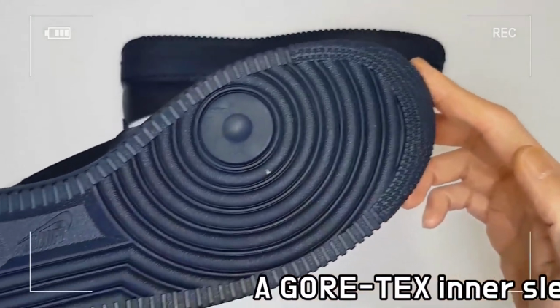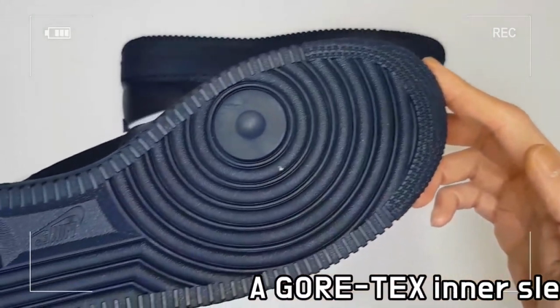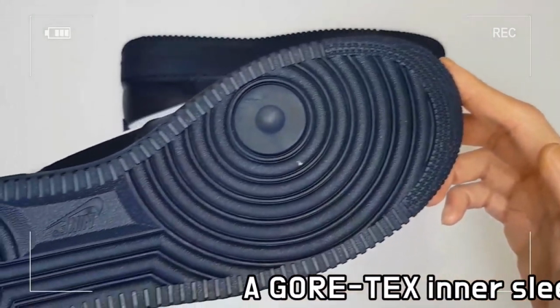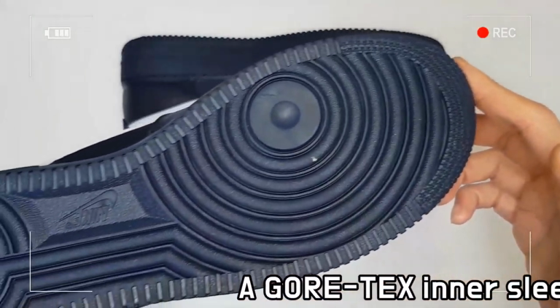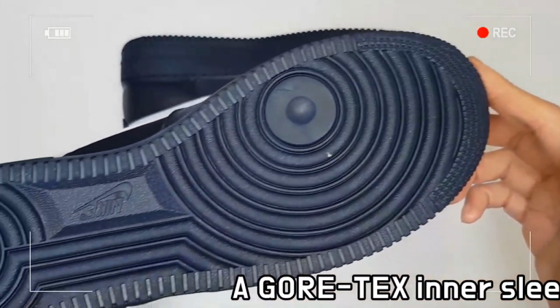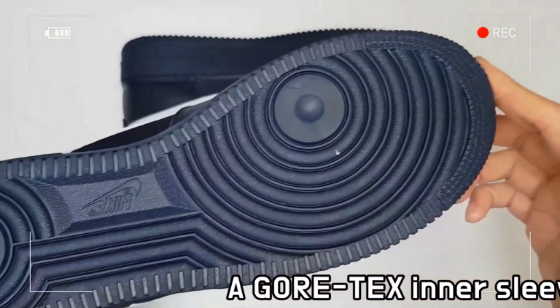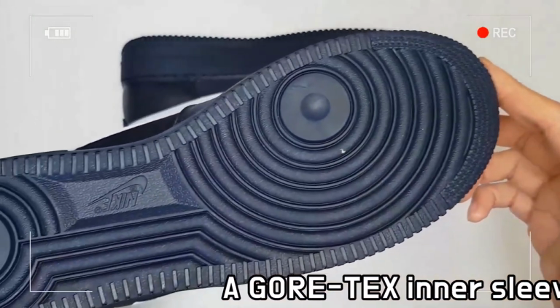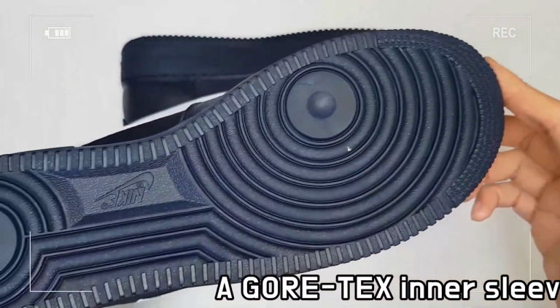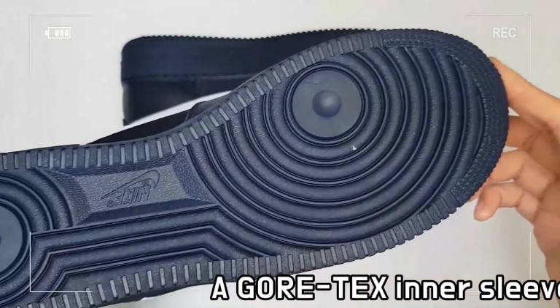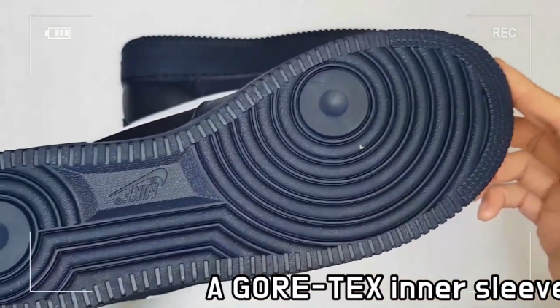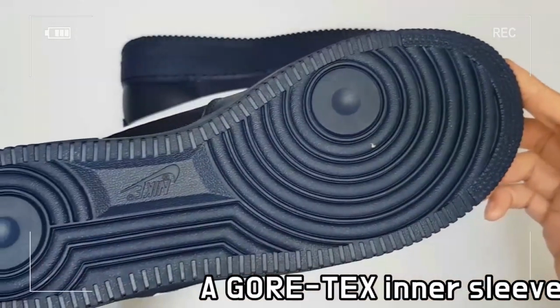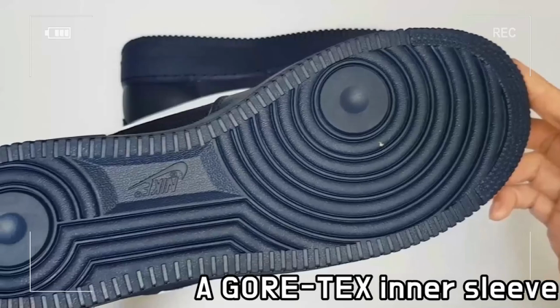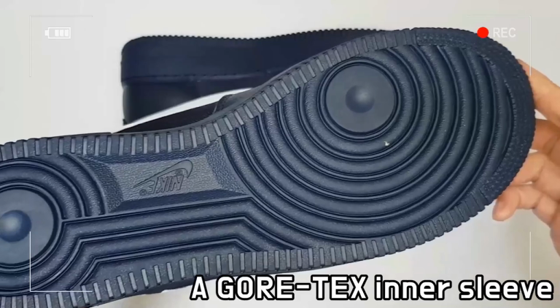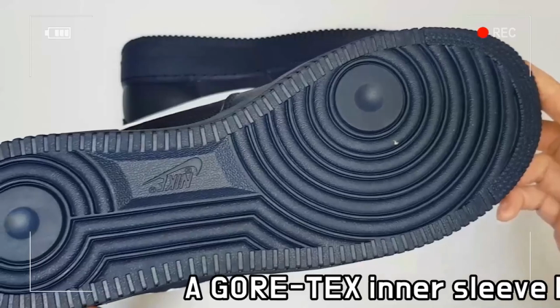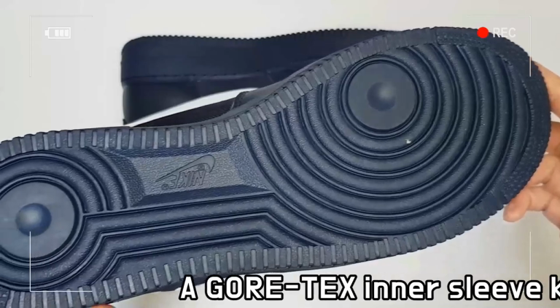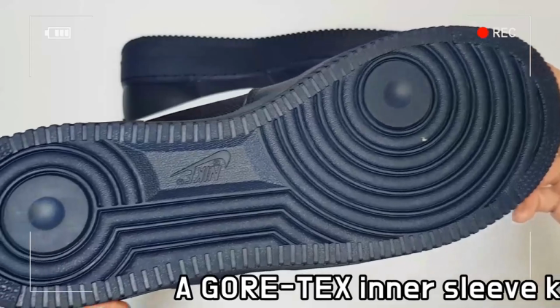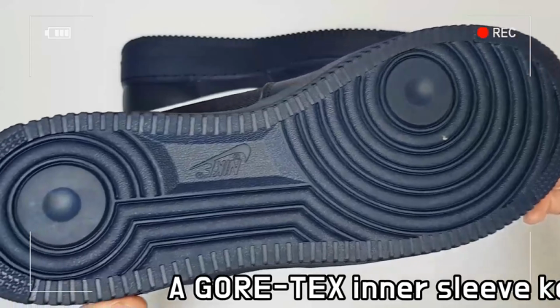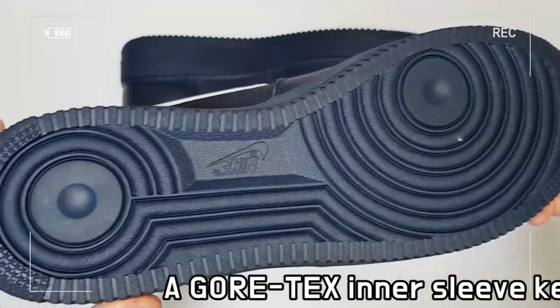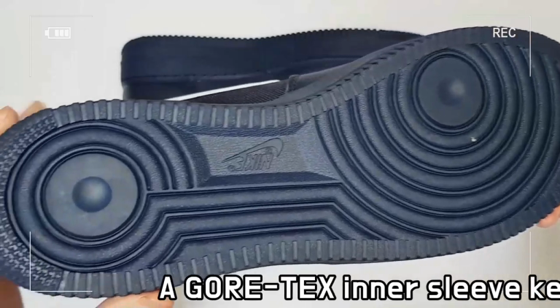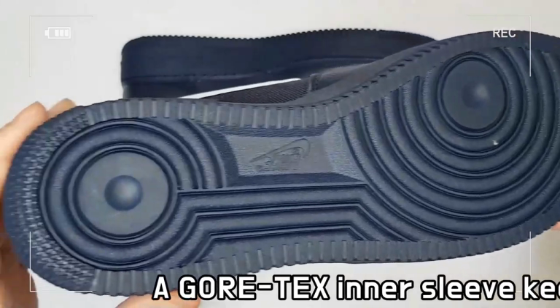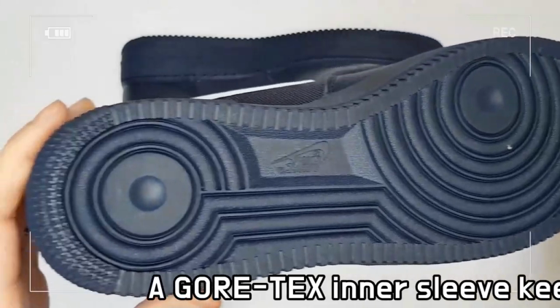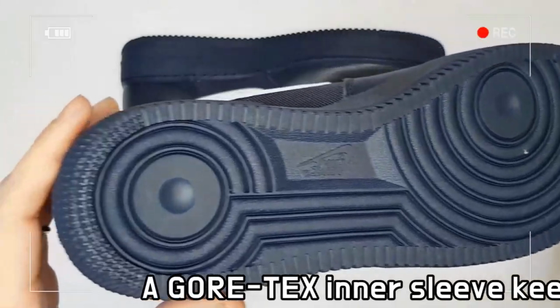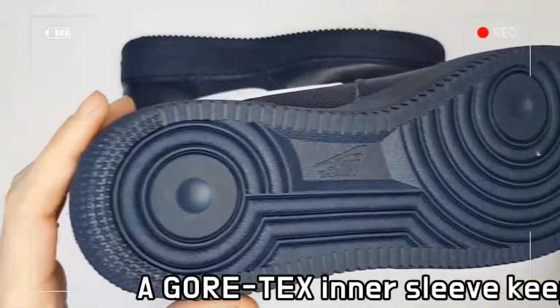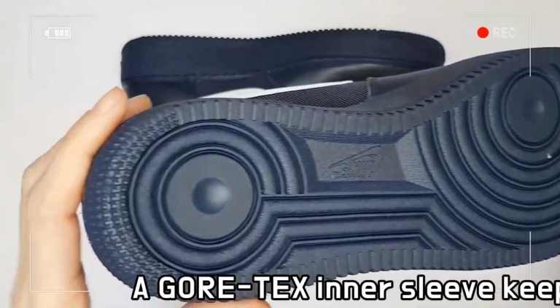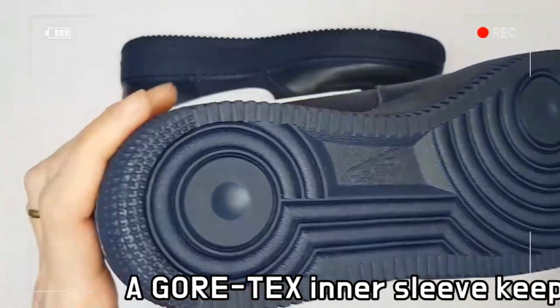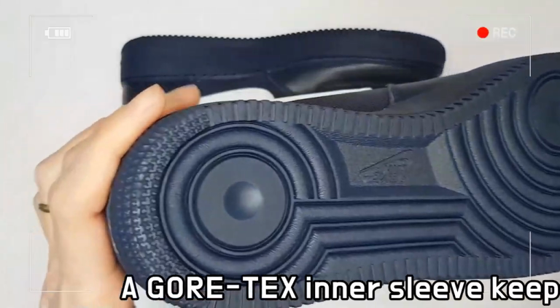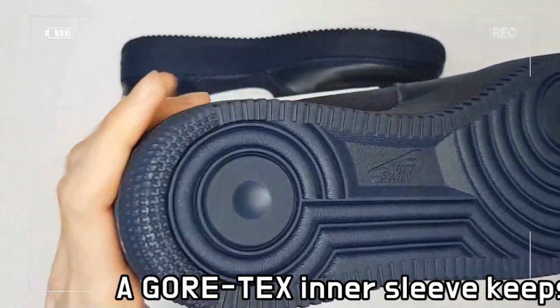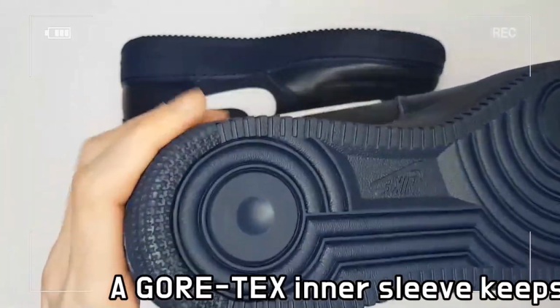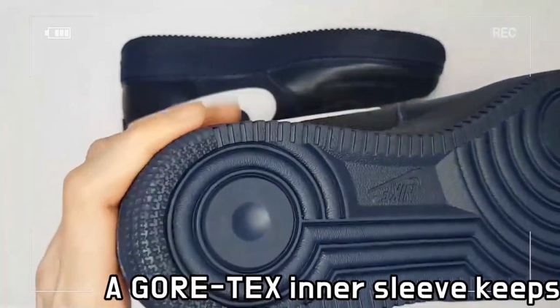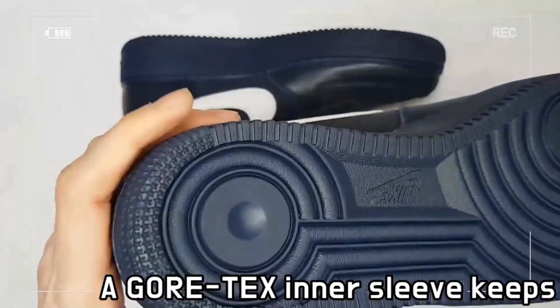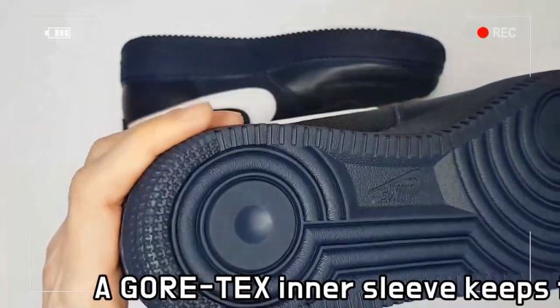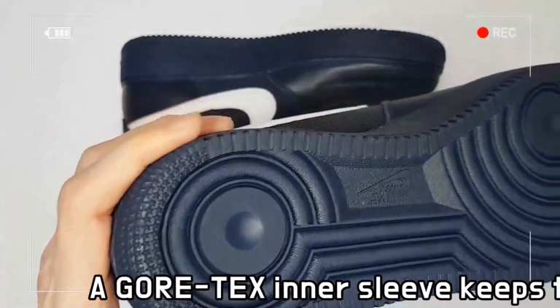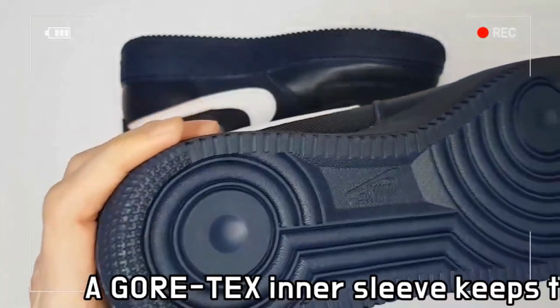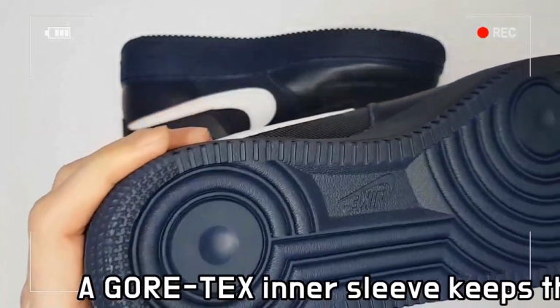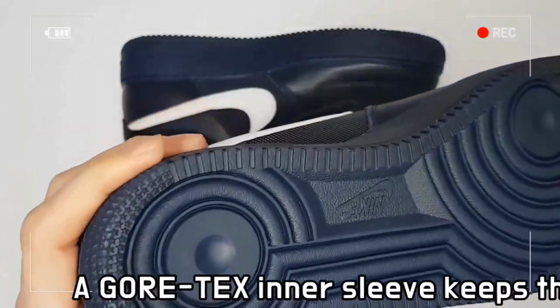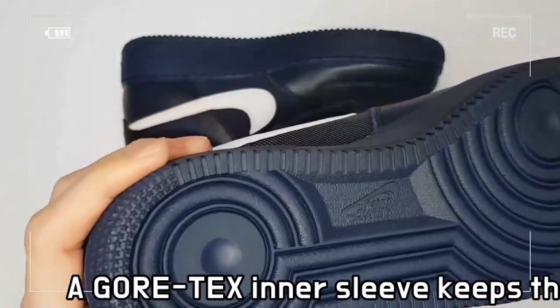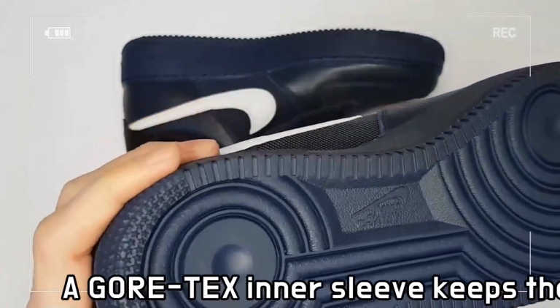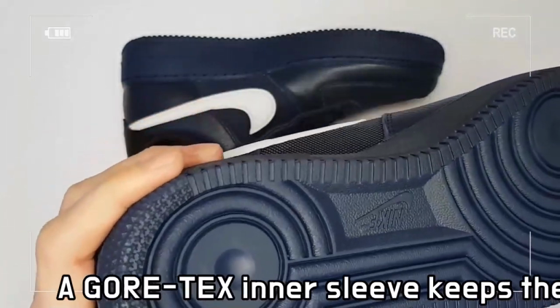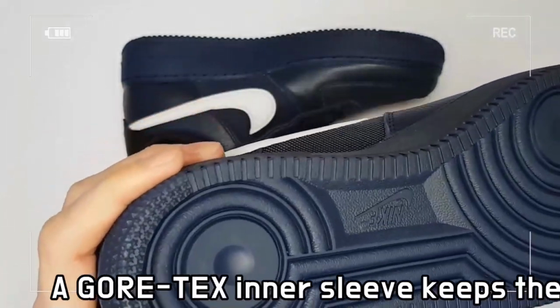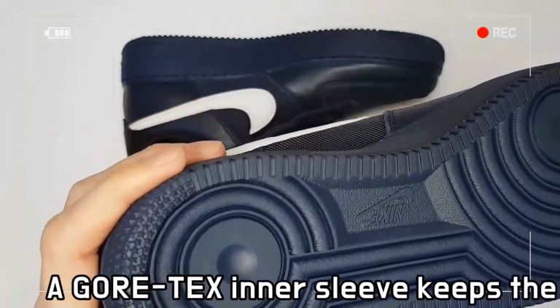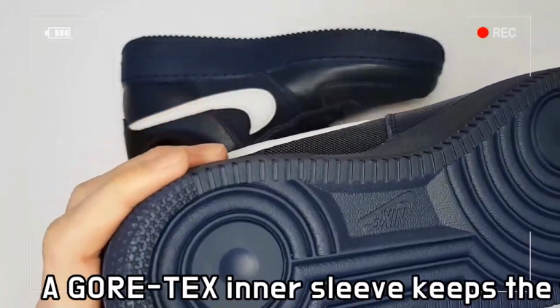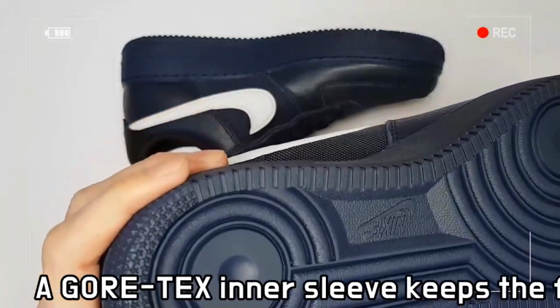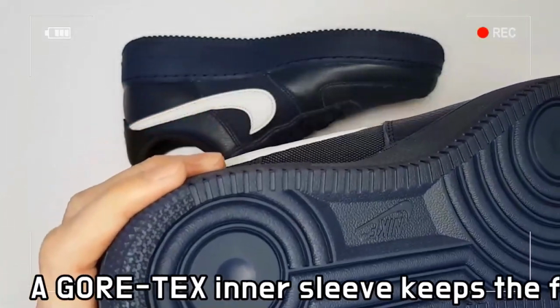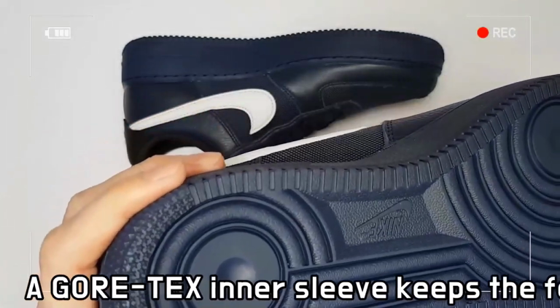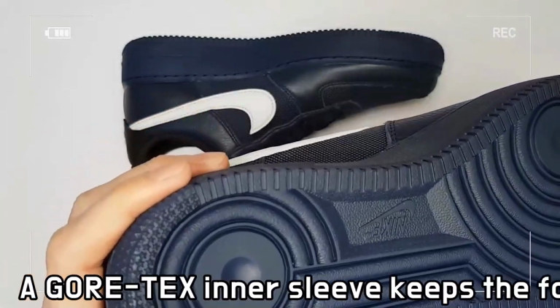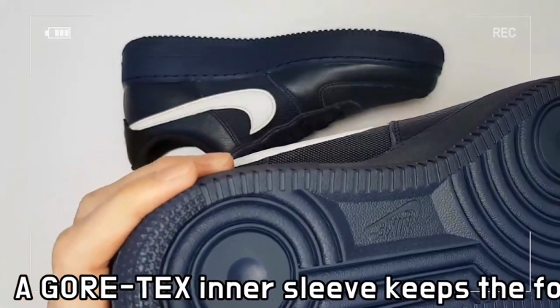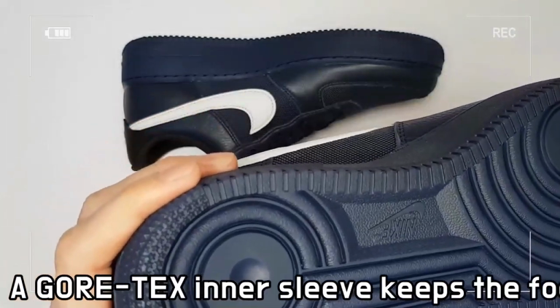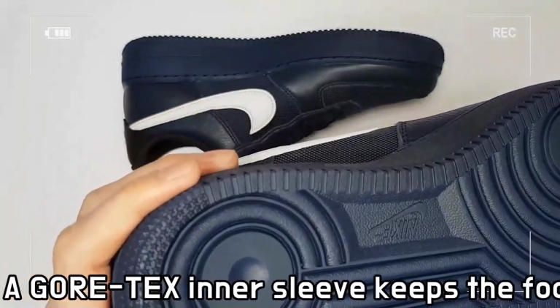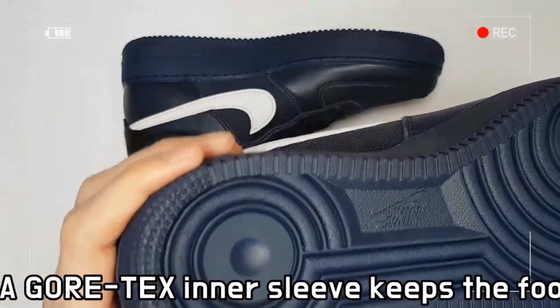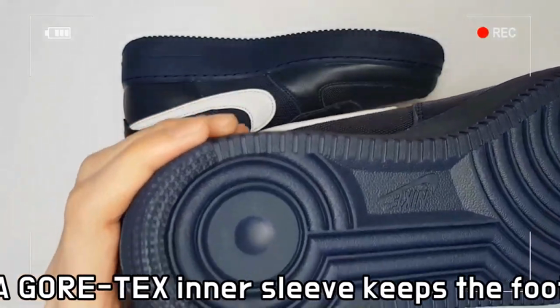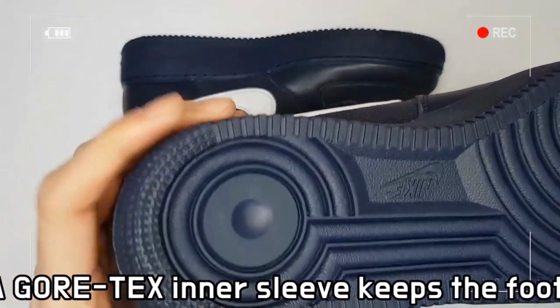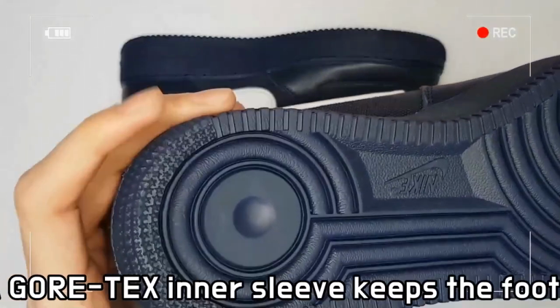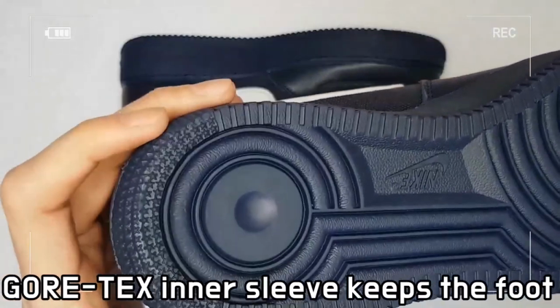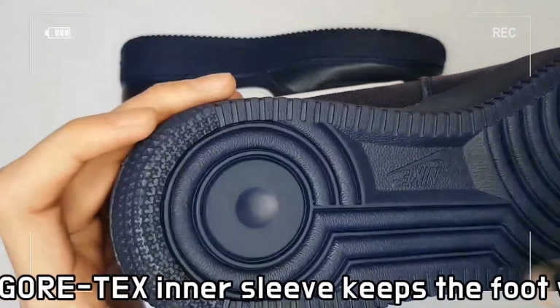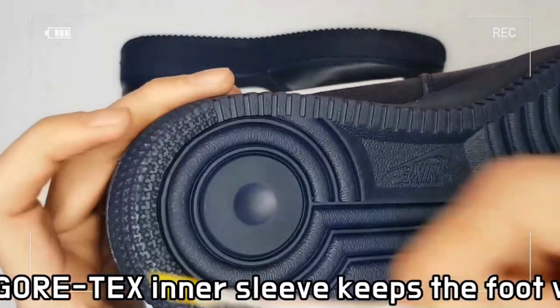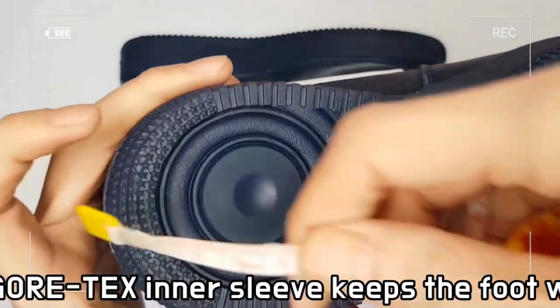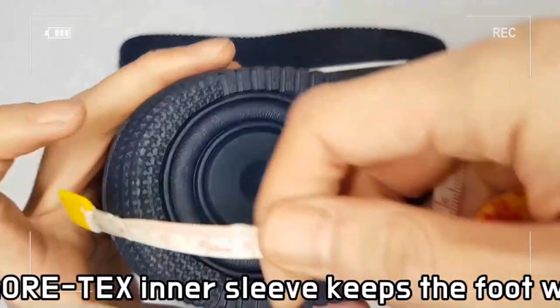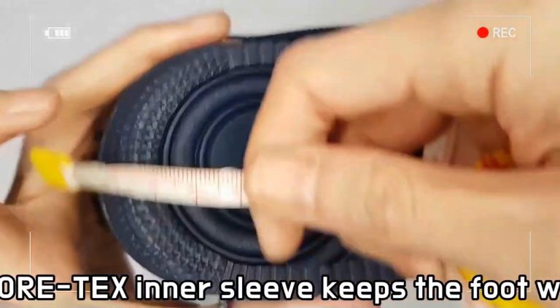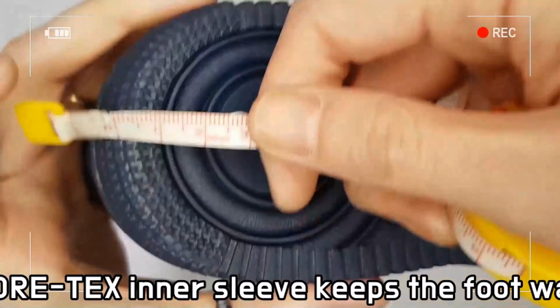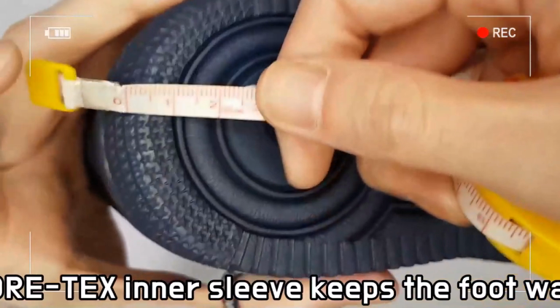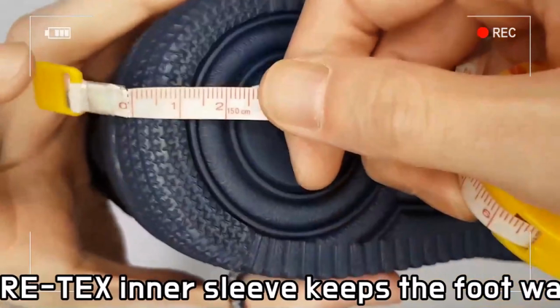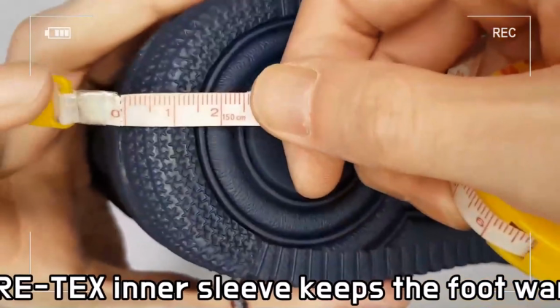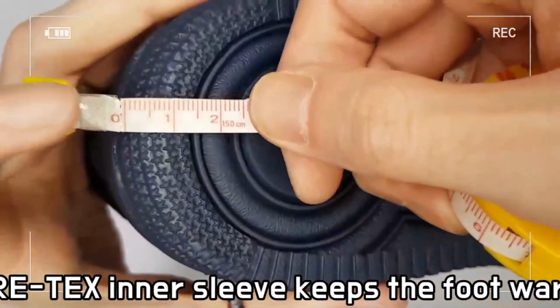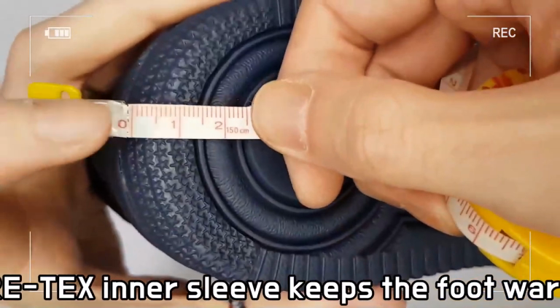The mixture of textile and full-grain leather on the upper enhances breathability and completes a luxurious look.